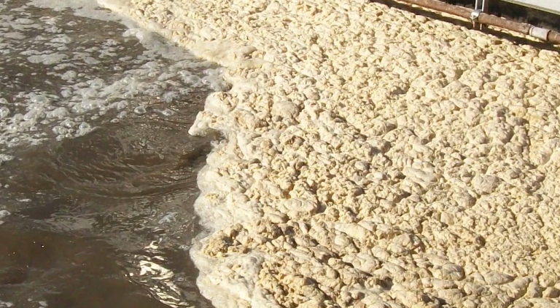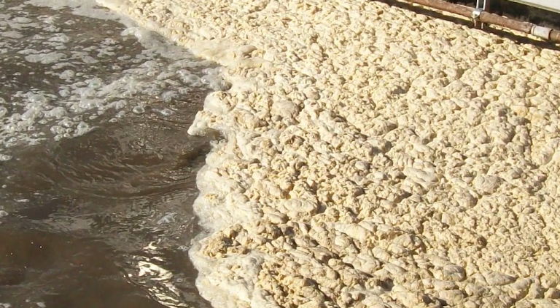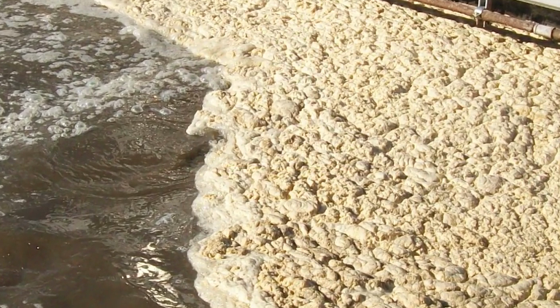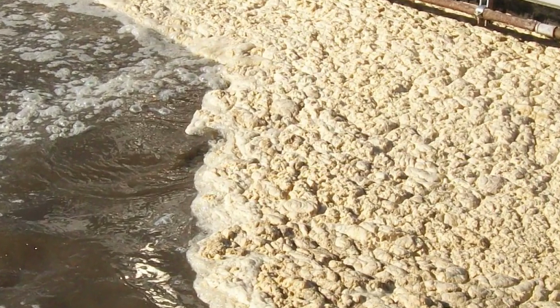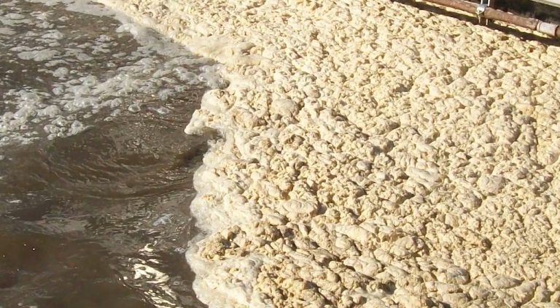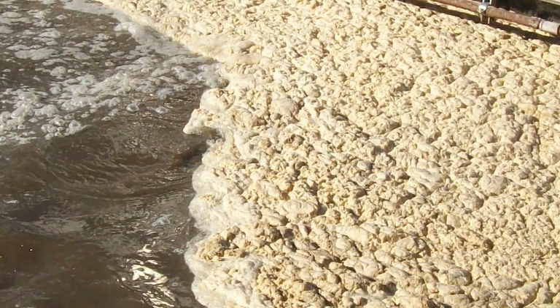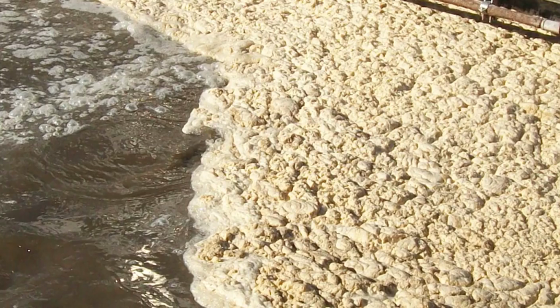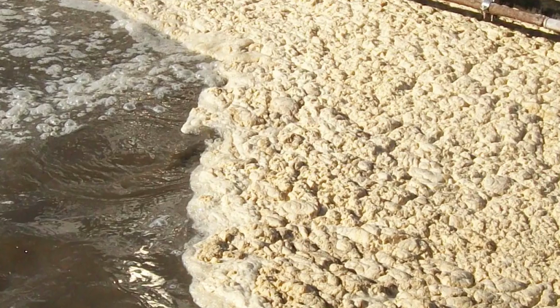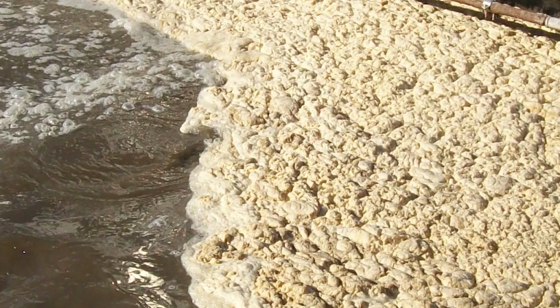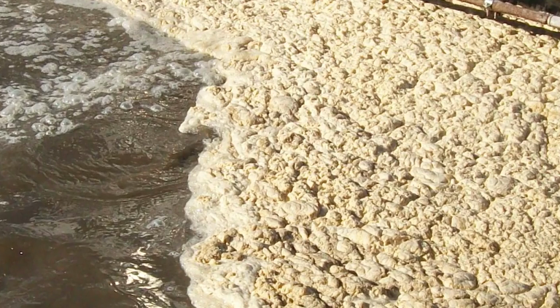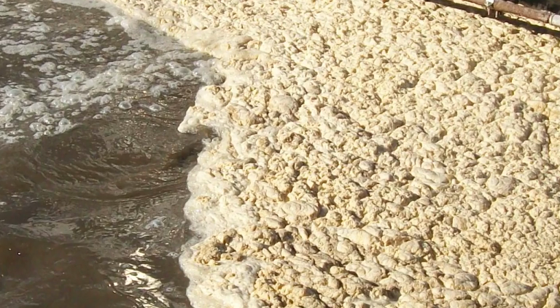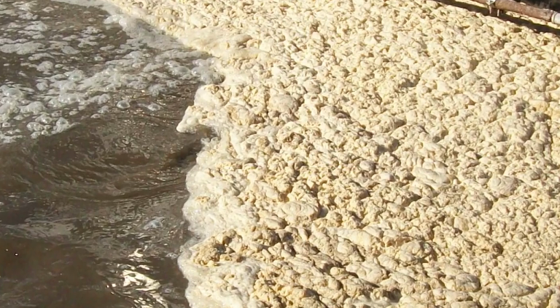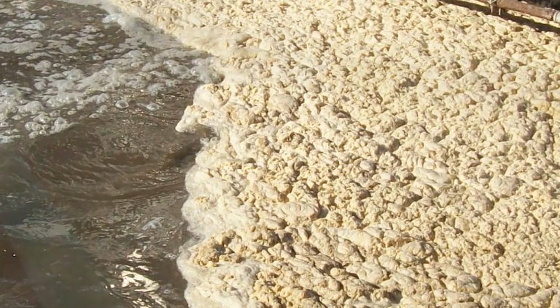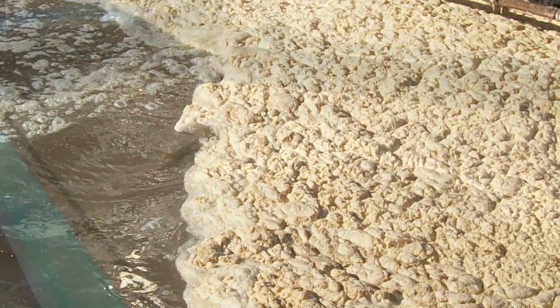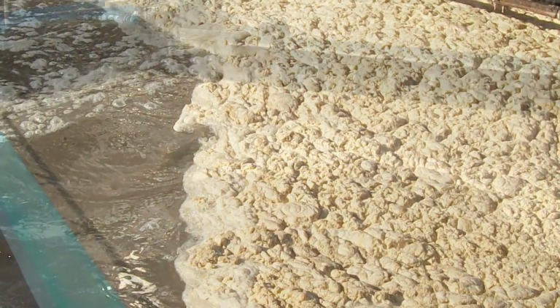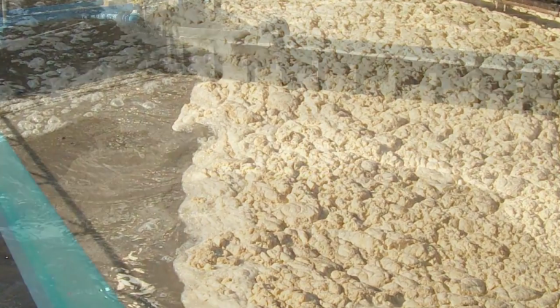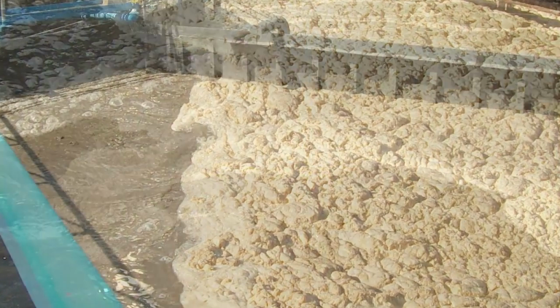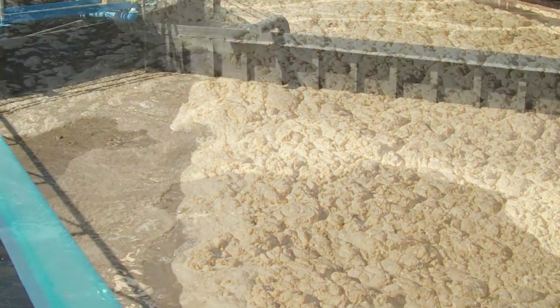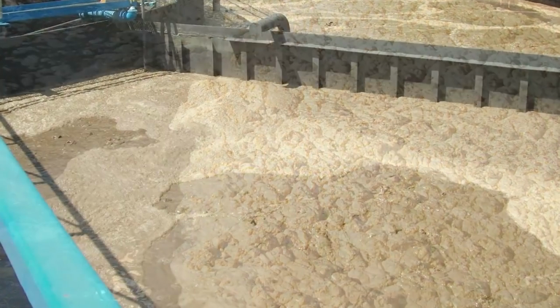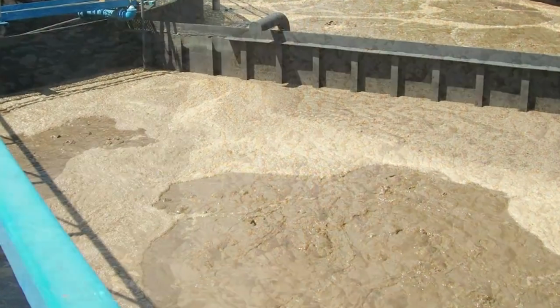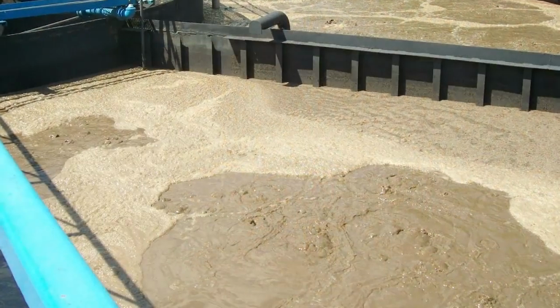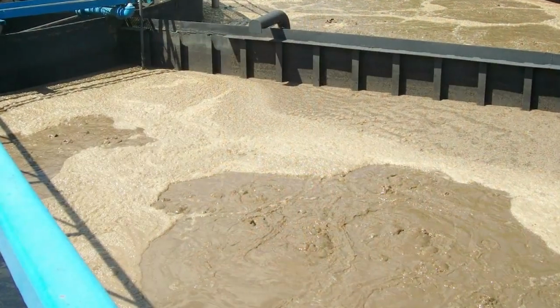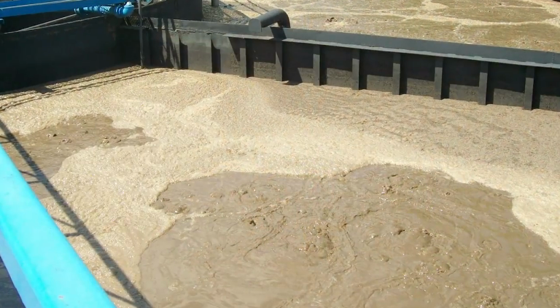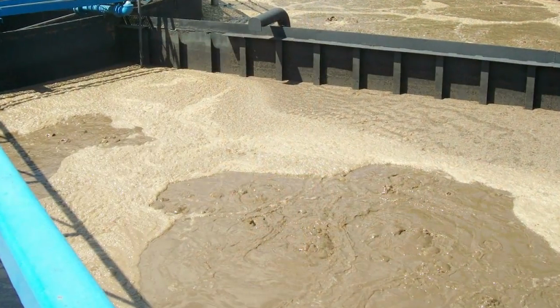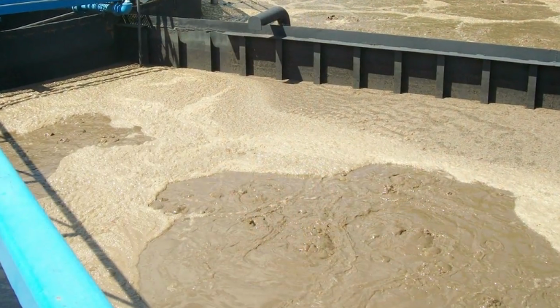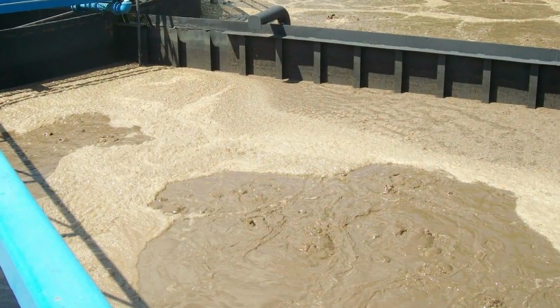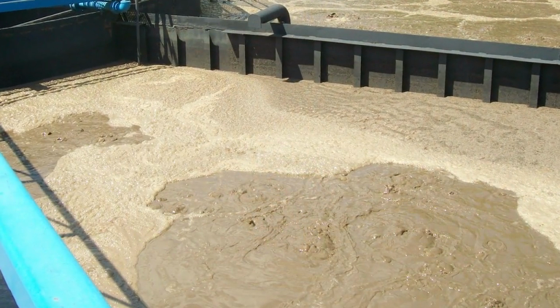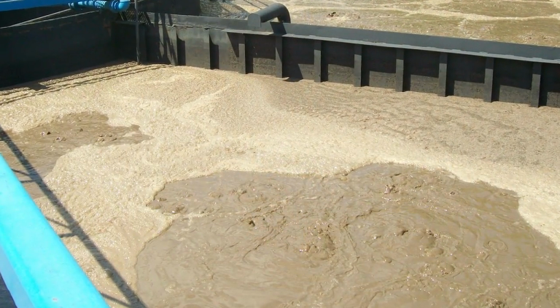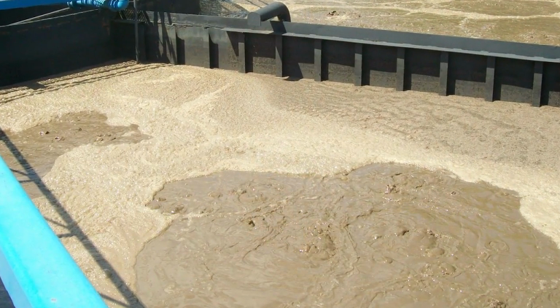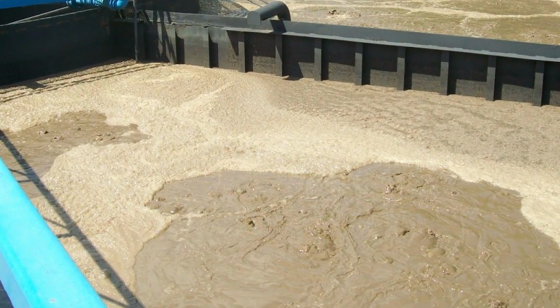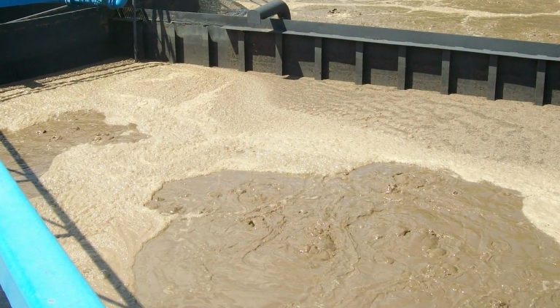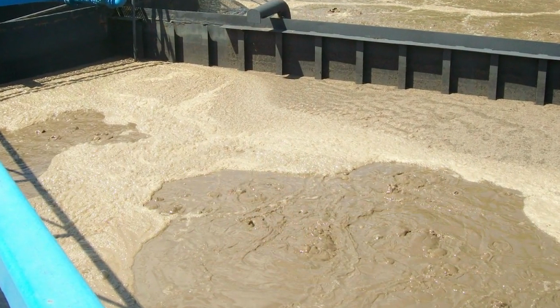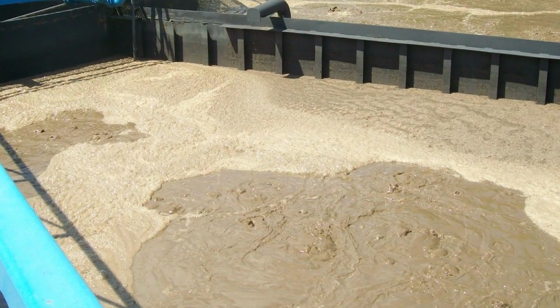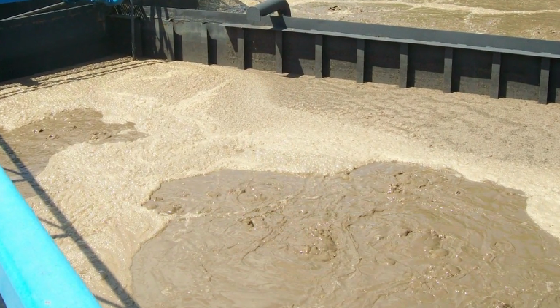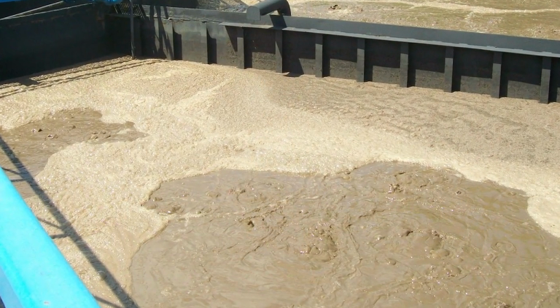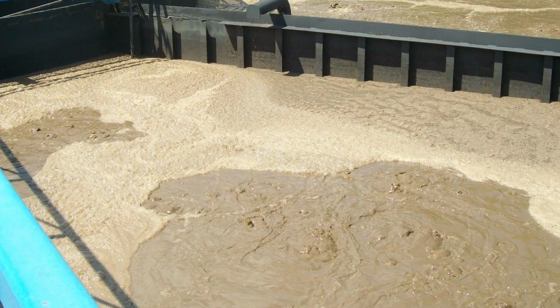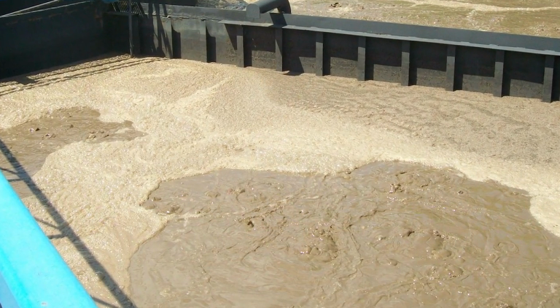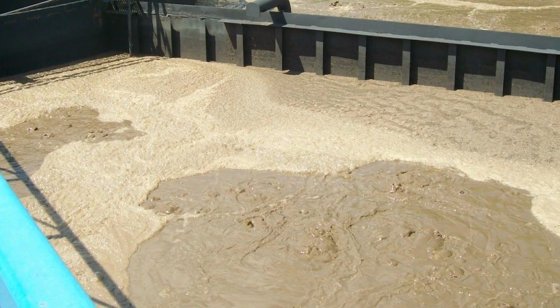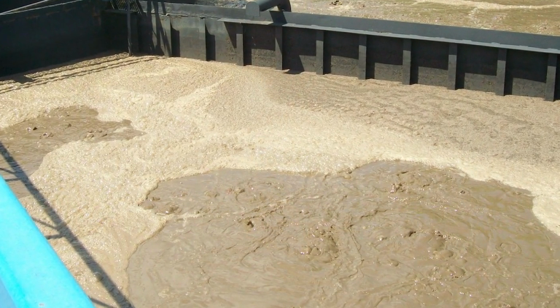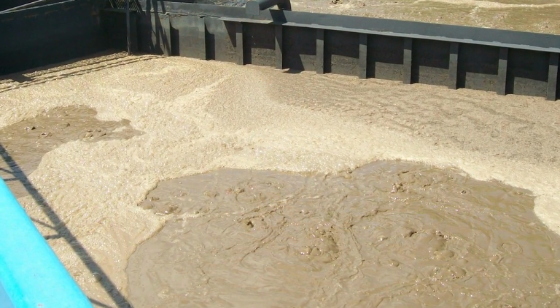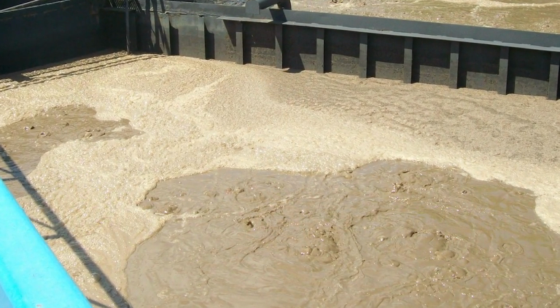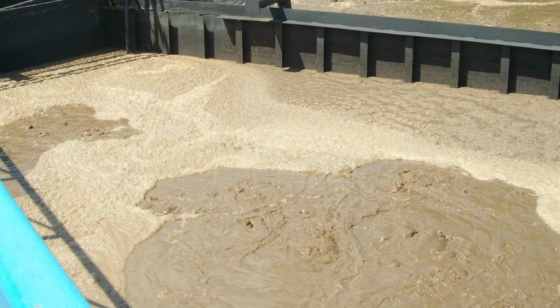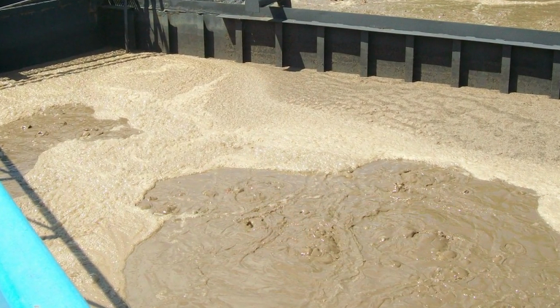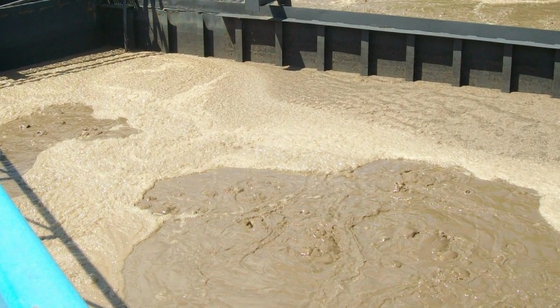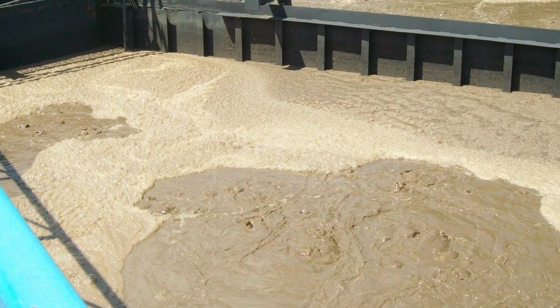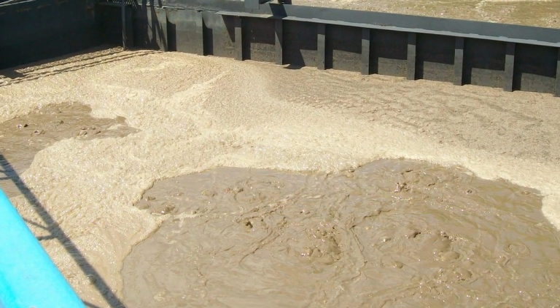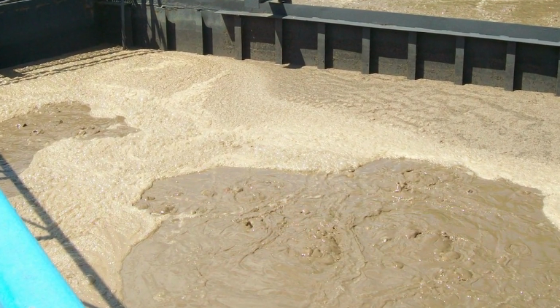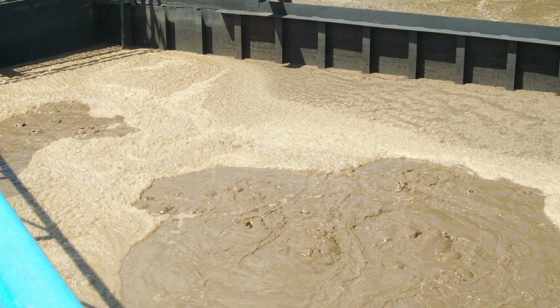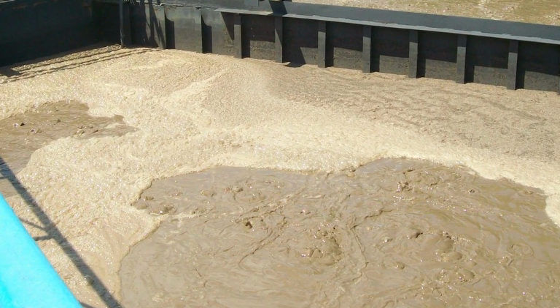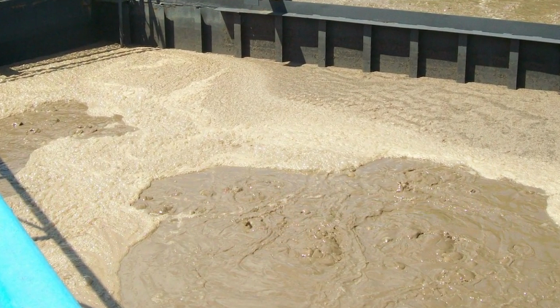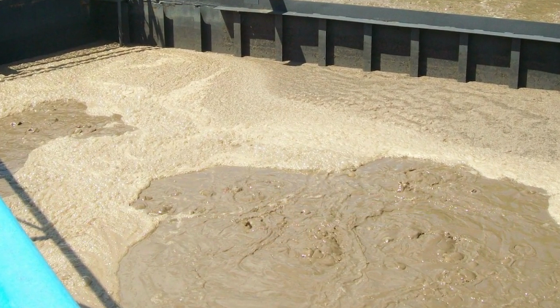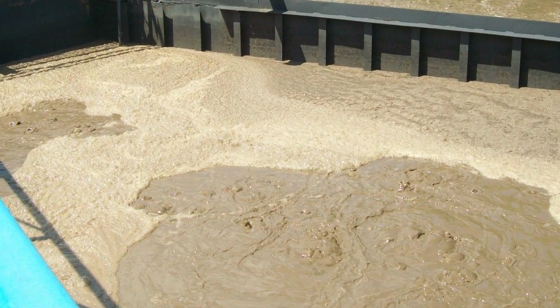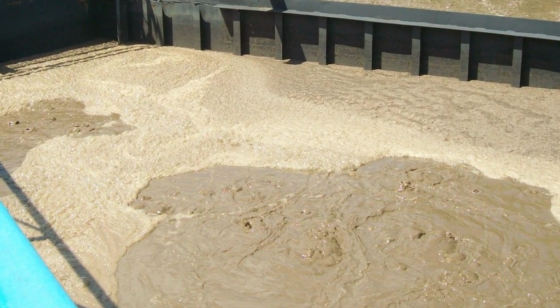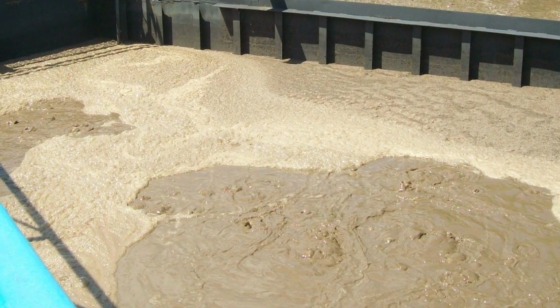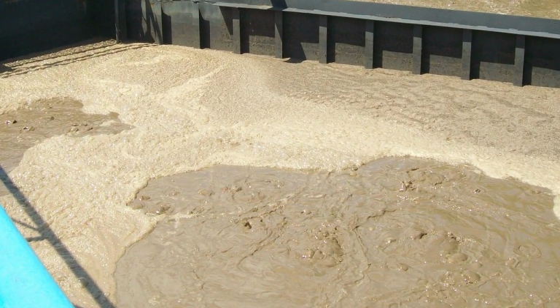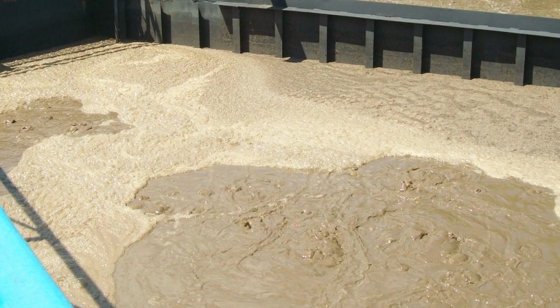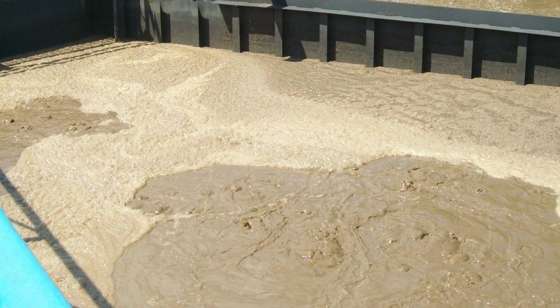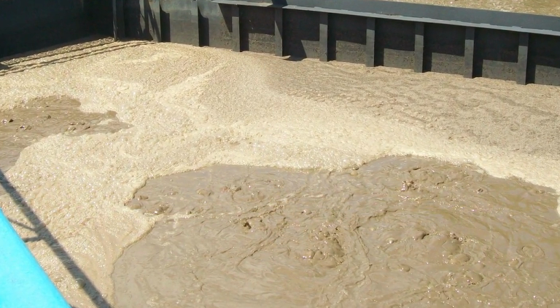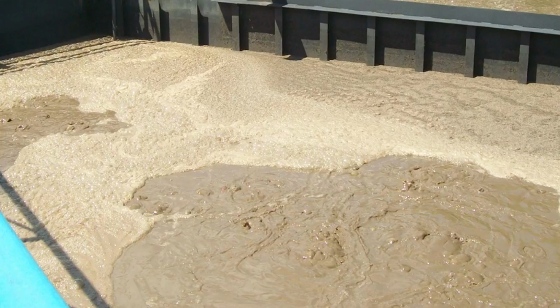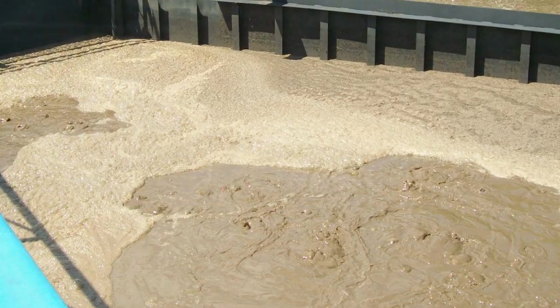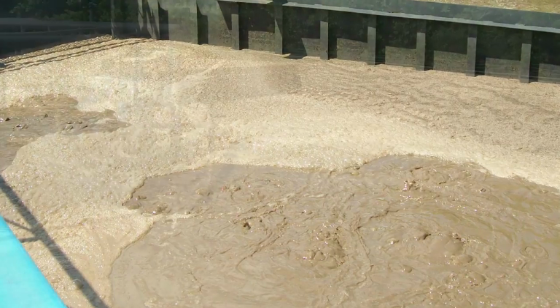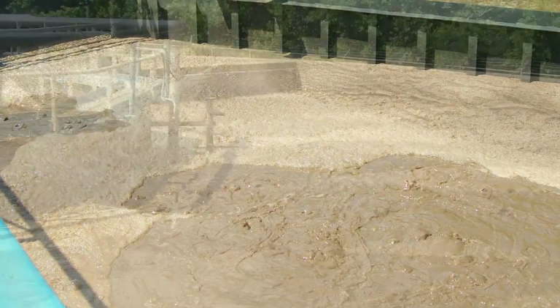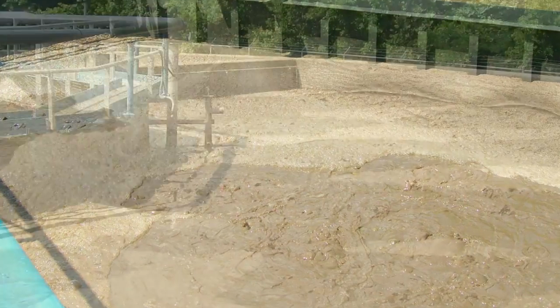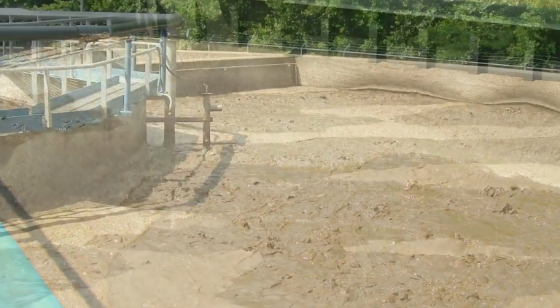Along with SVI problems, foam began to form in the oxidation ditches and also in the RAS channel, bringing its own complications.